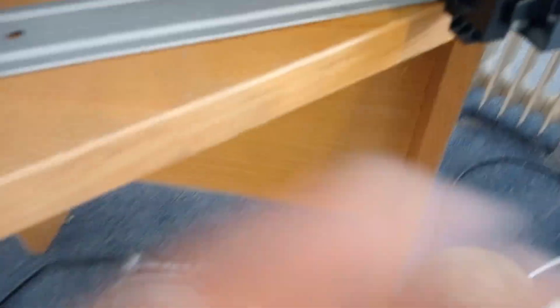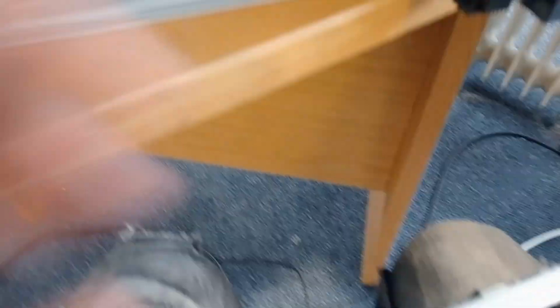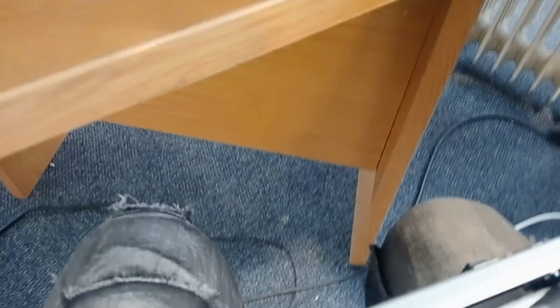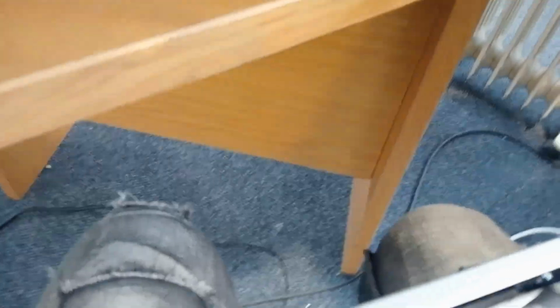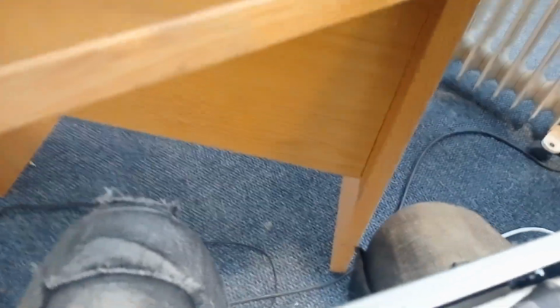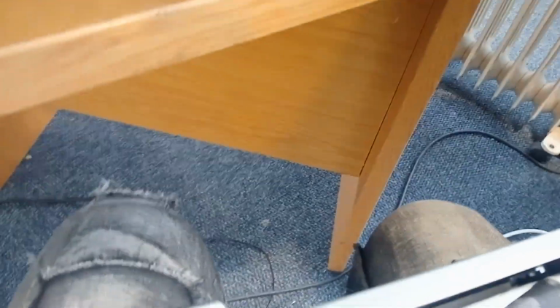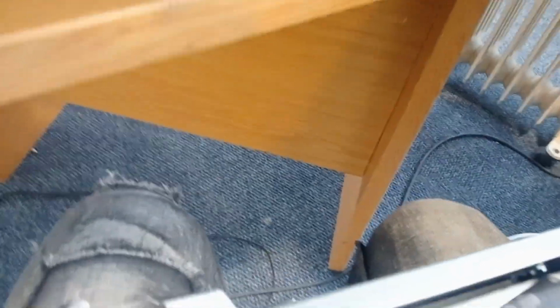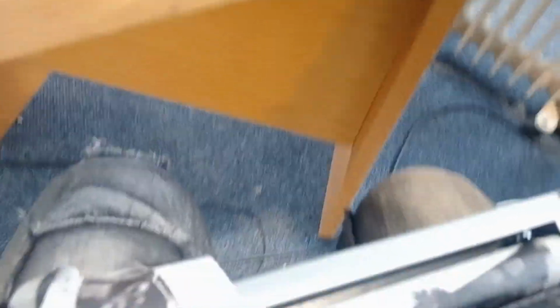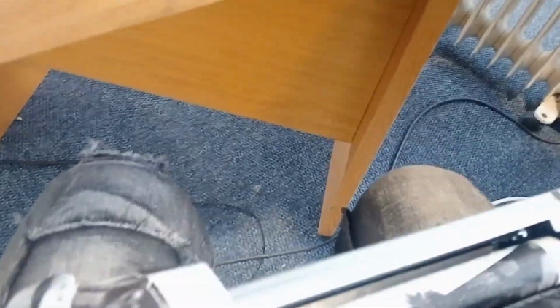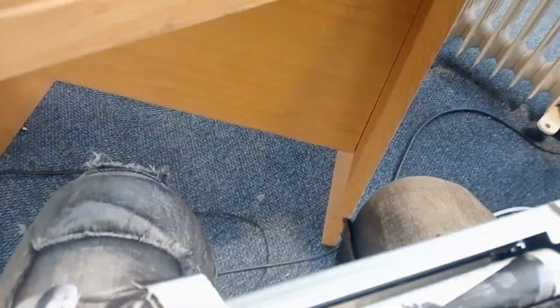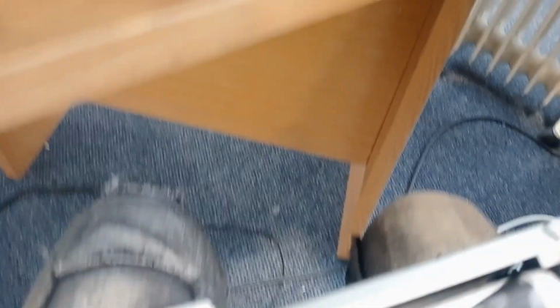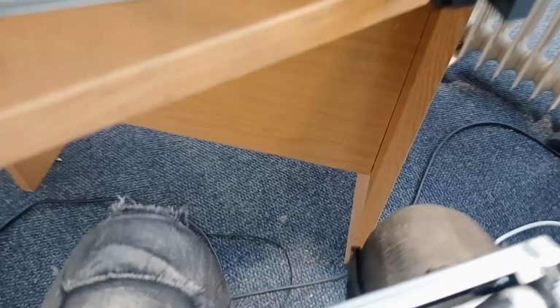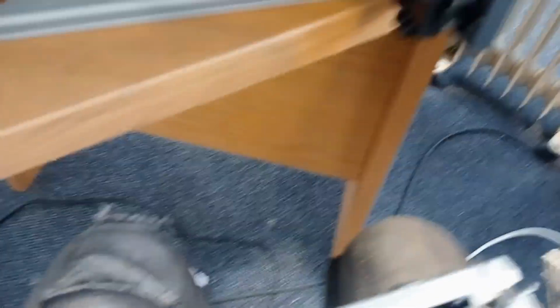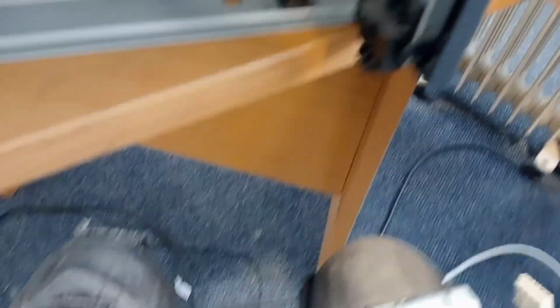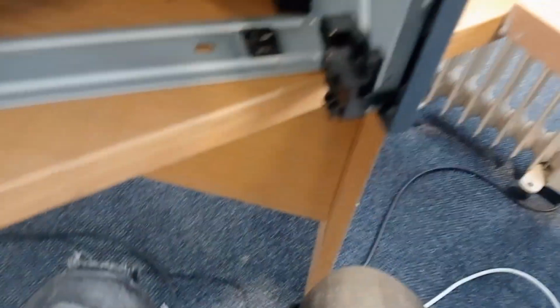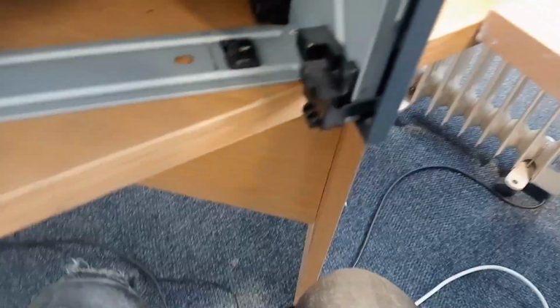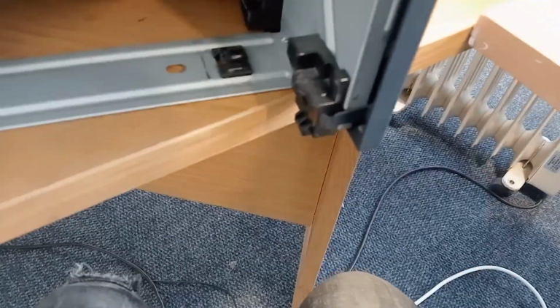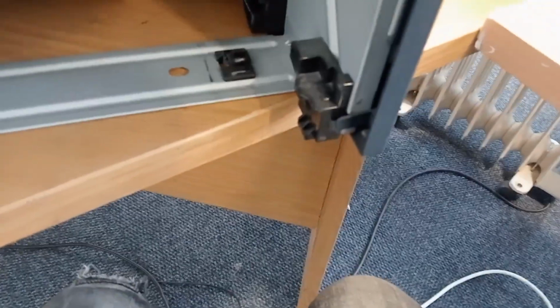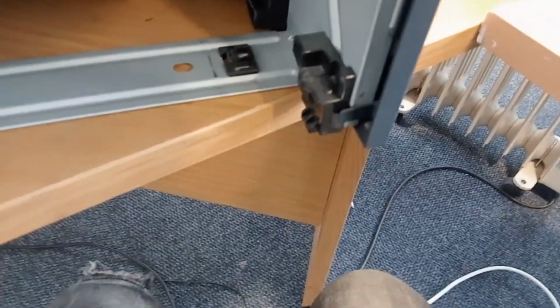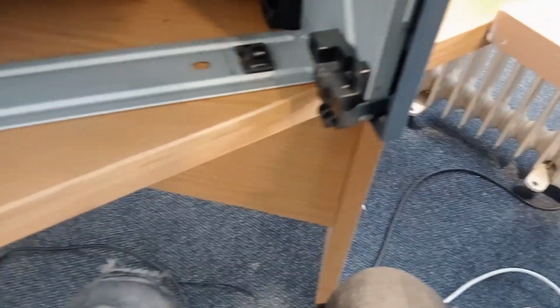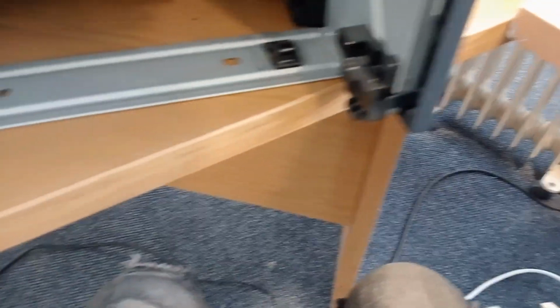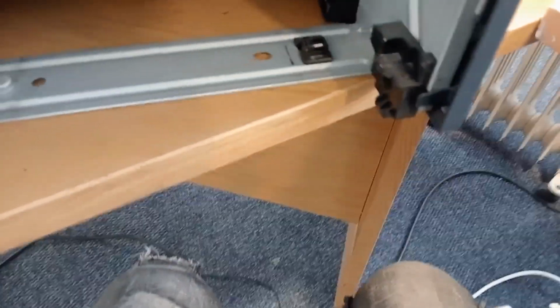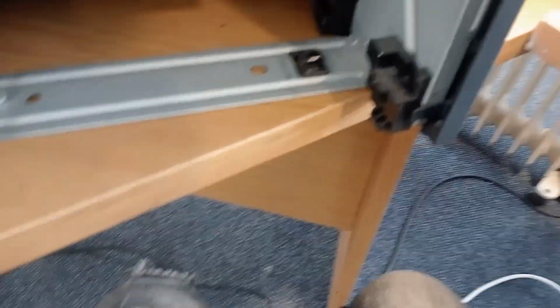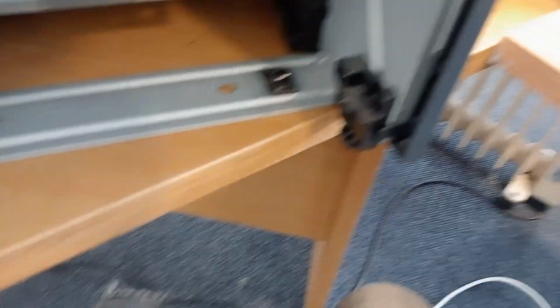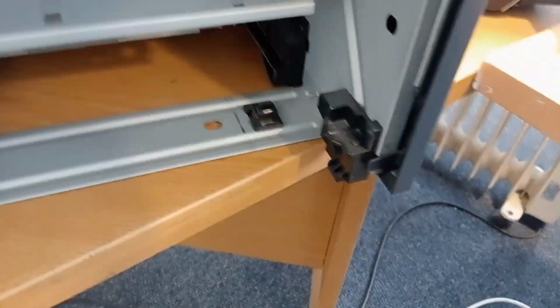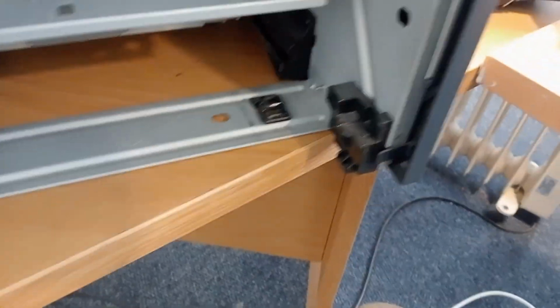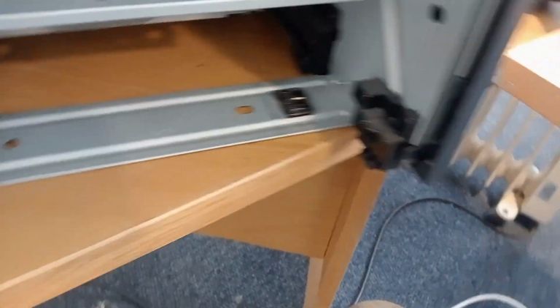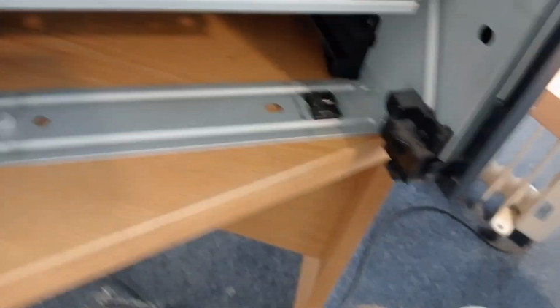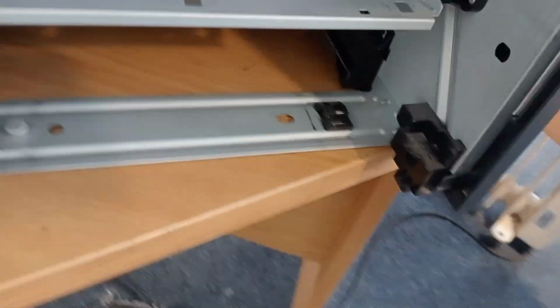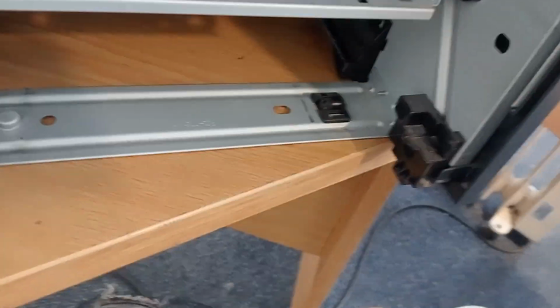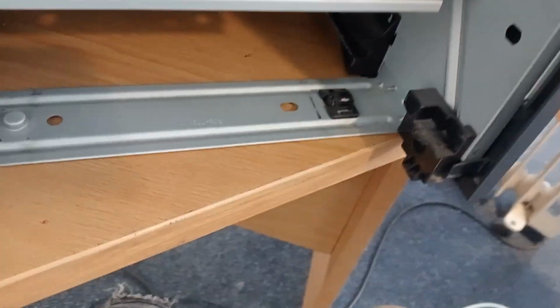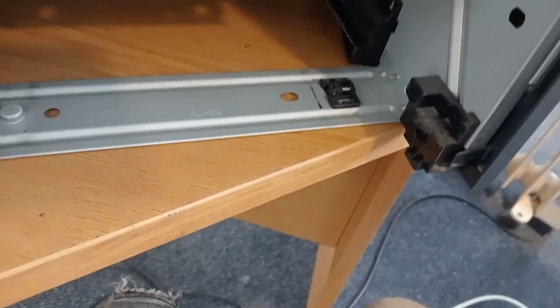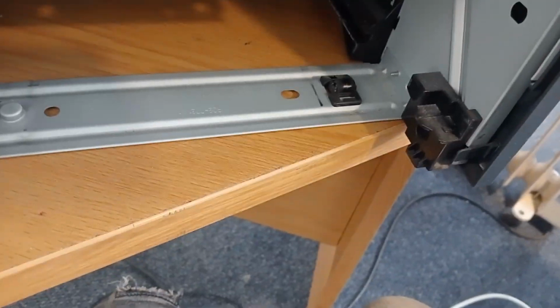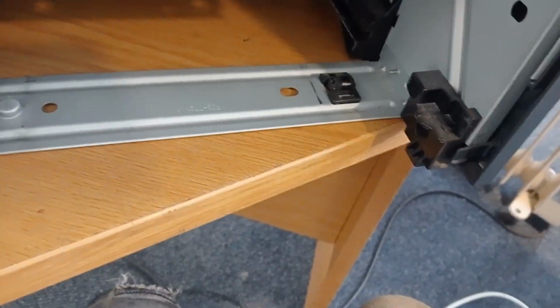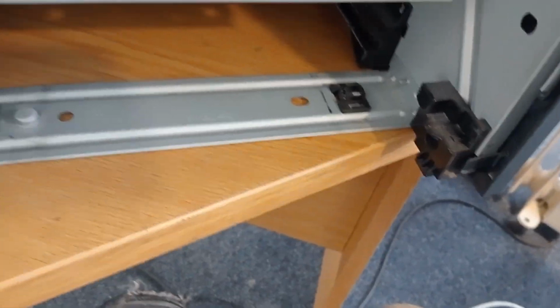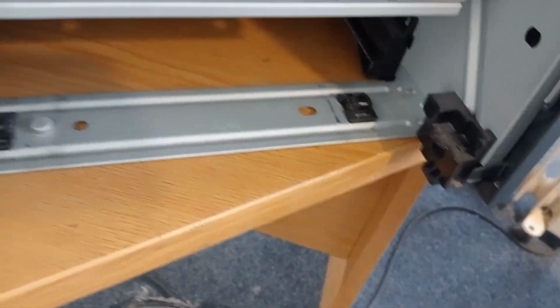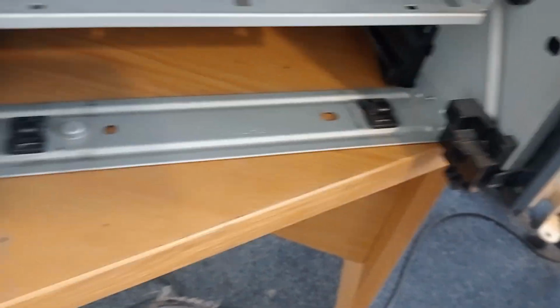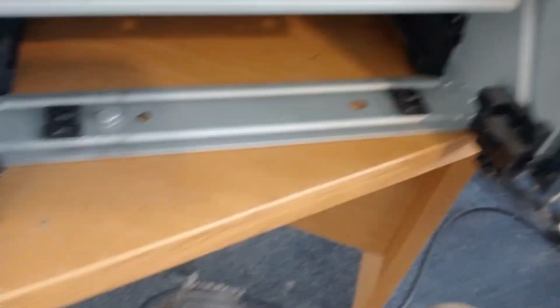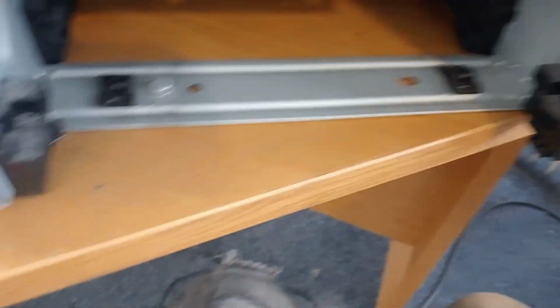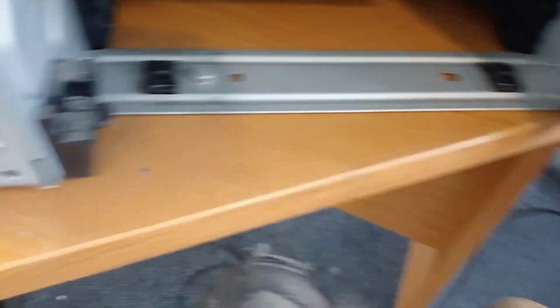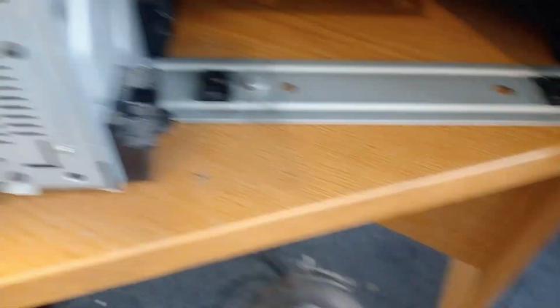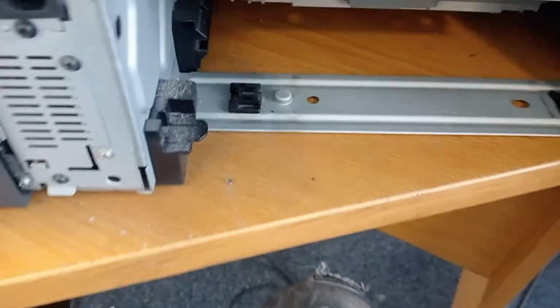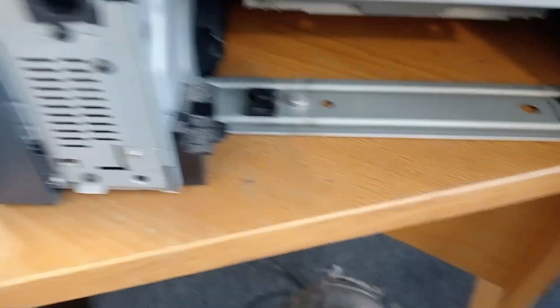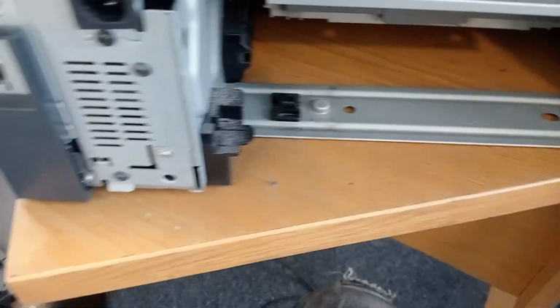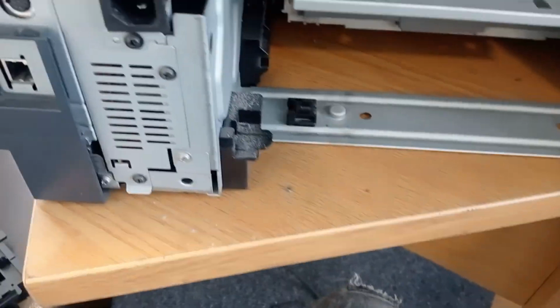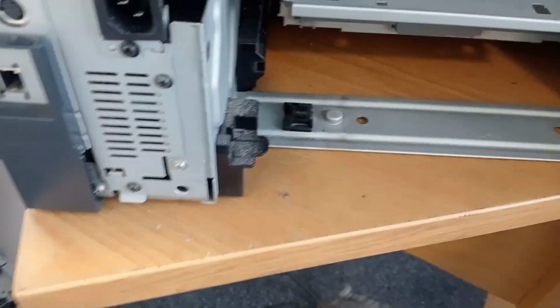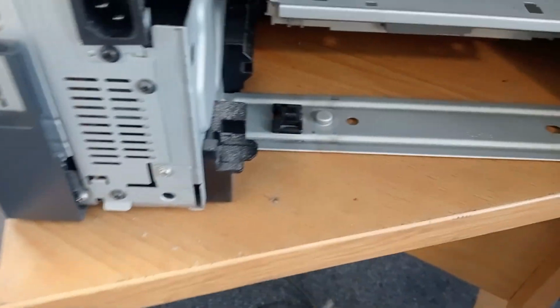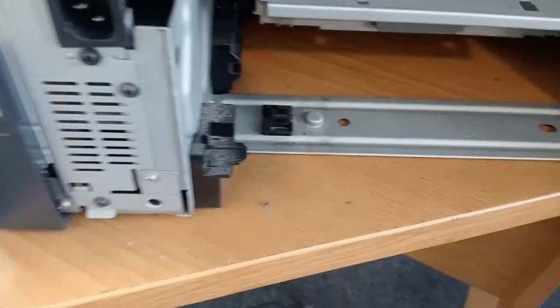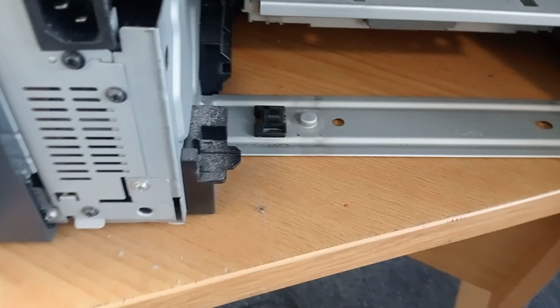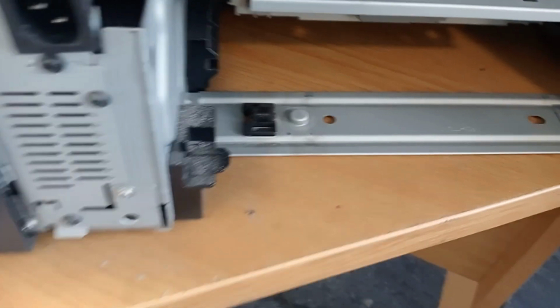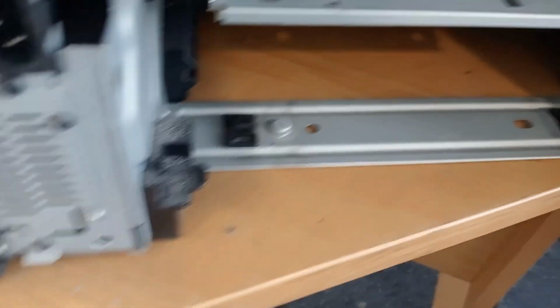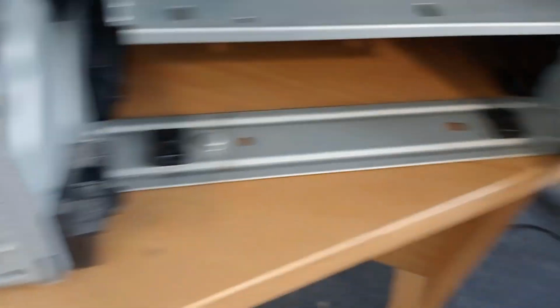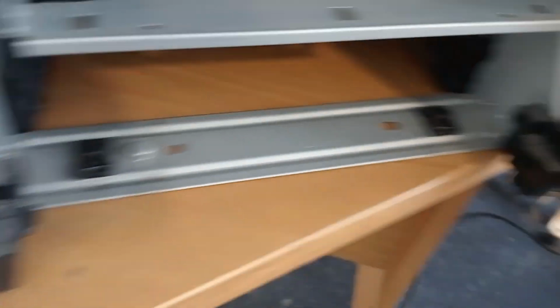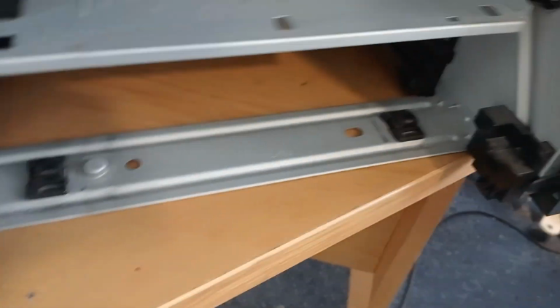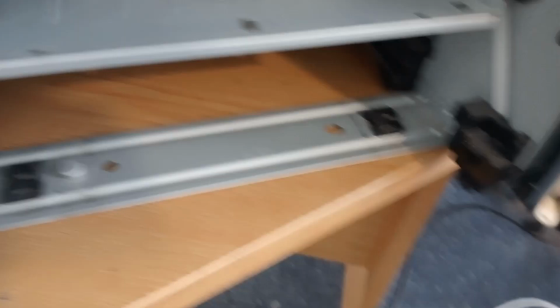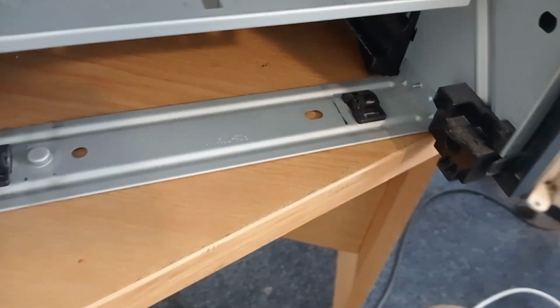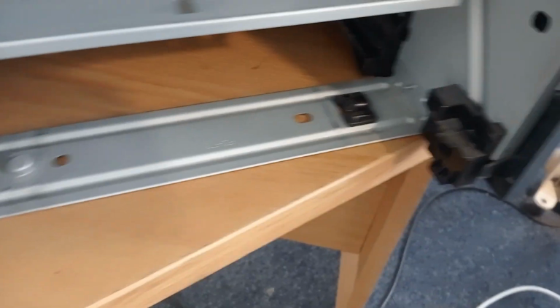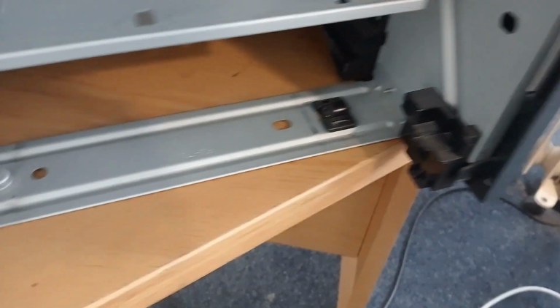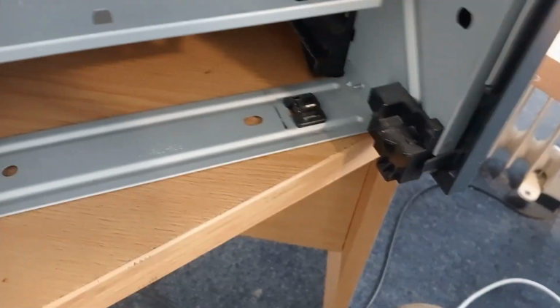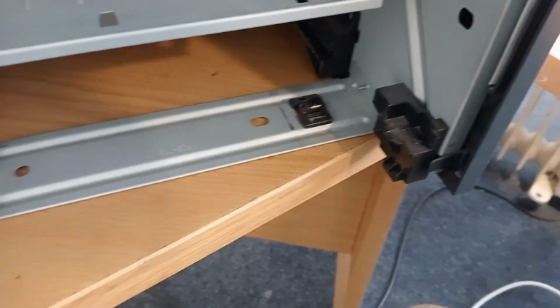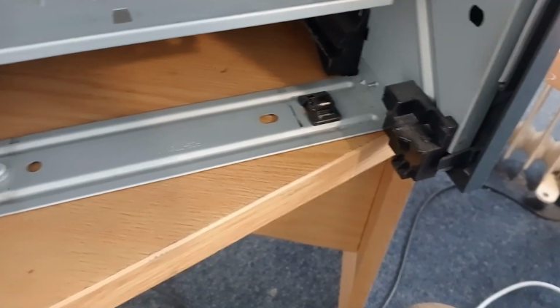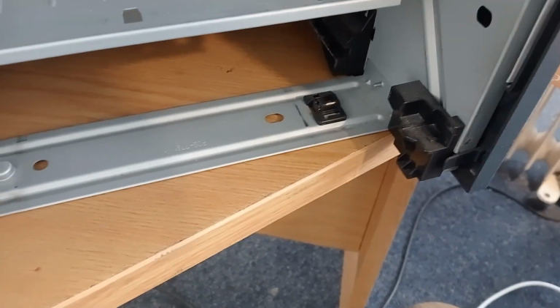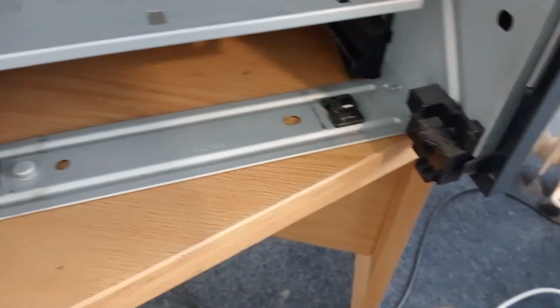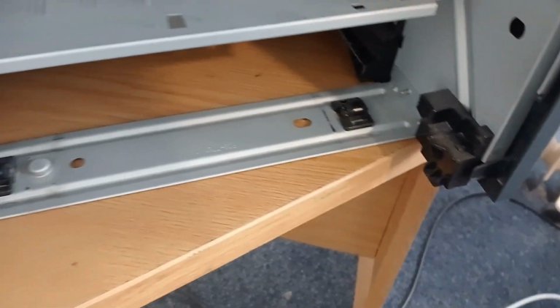Hi guys, welcome to a new video. Today we're going to show you why your fuser, why your machine doesn't print well.